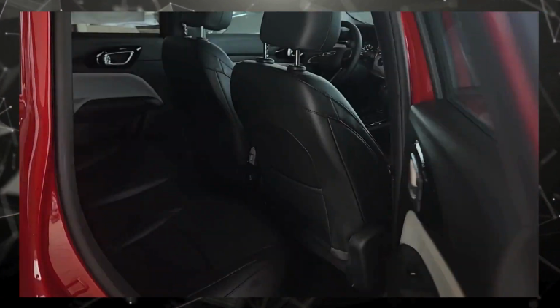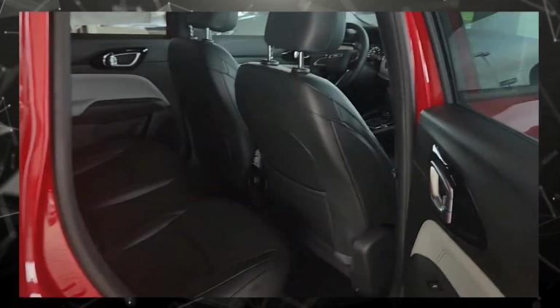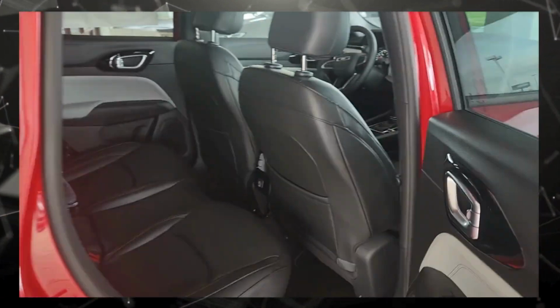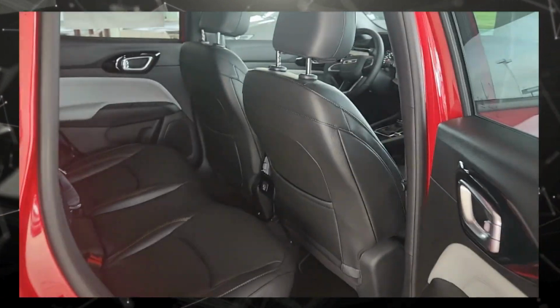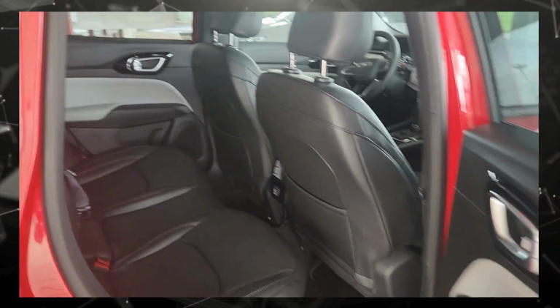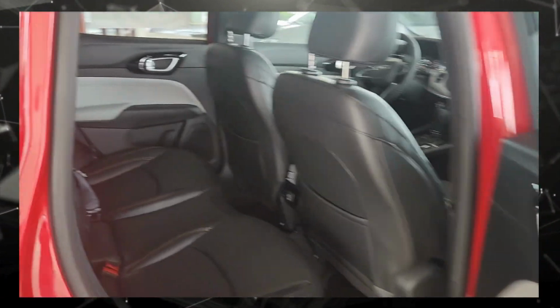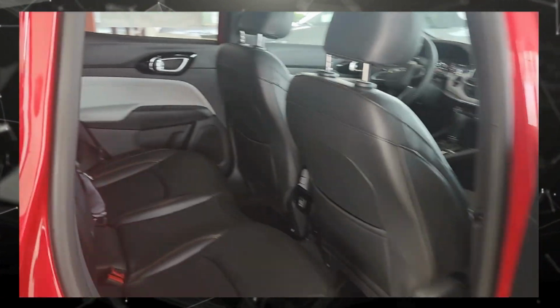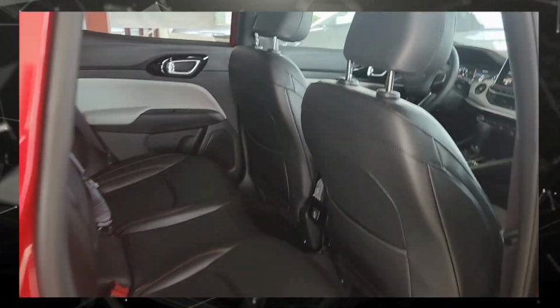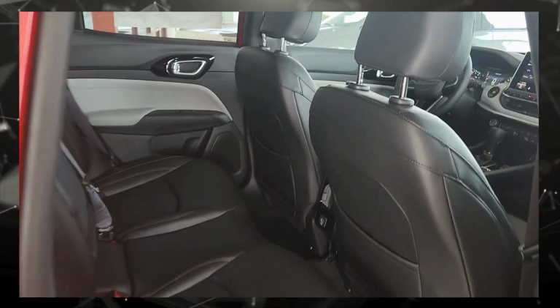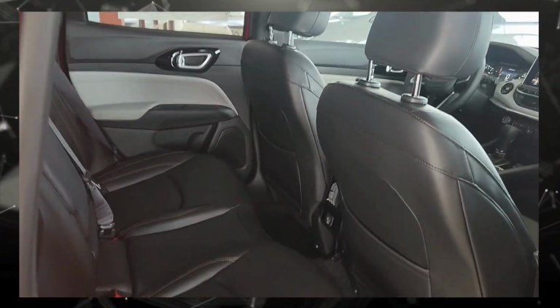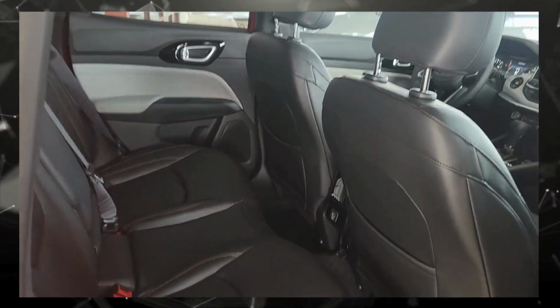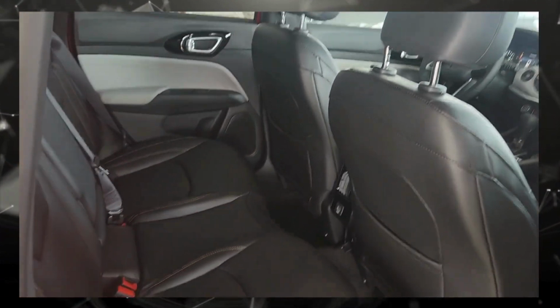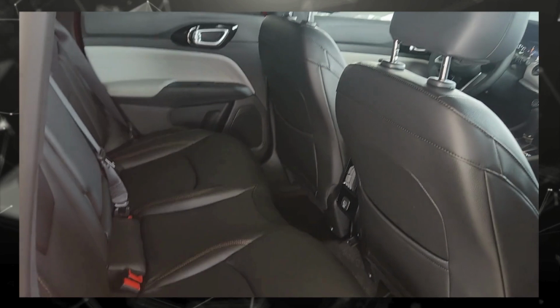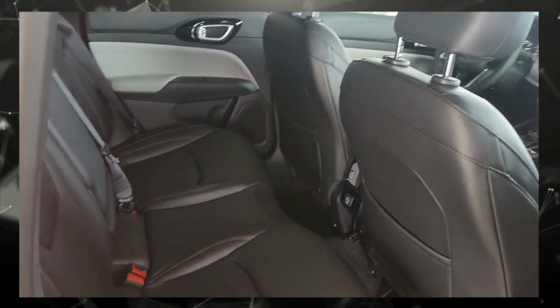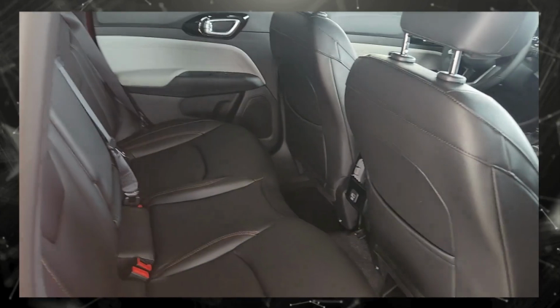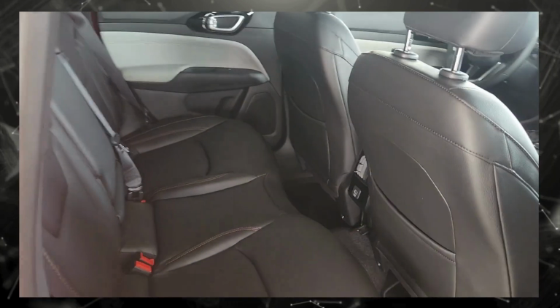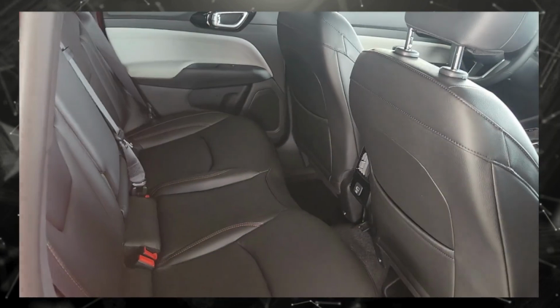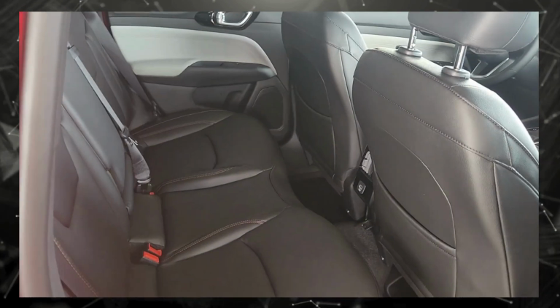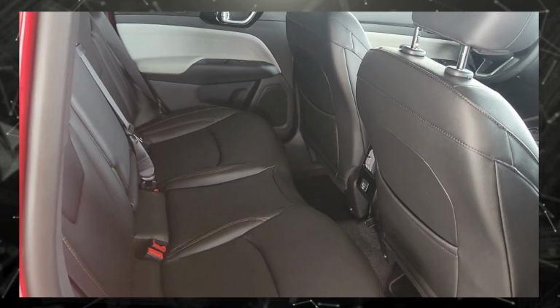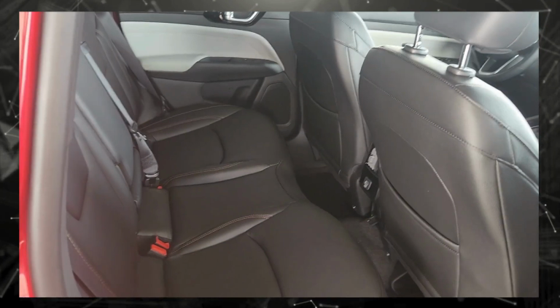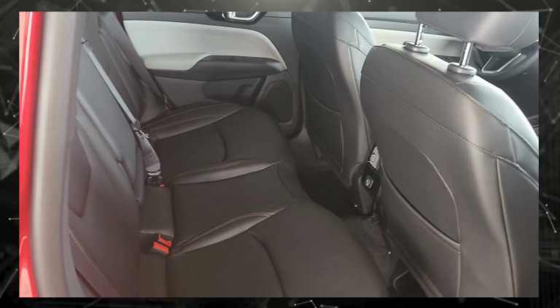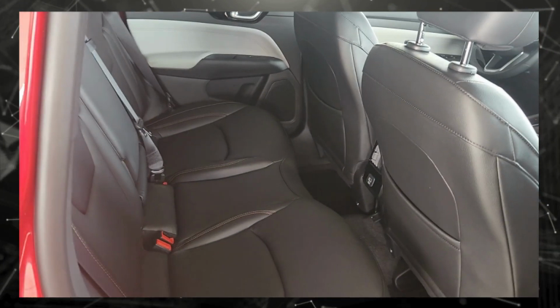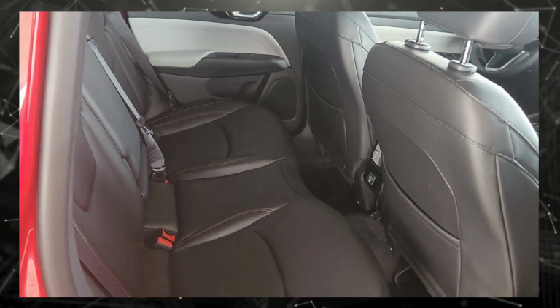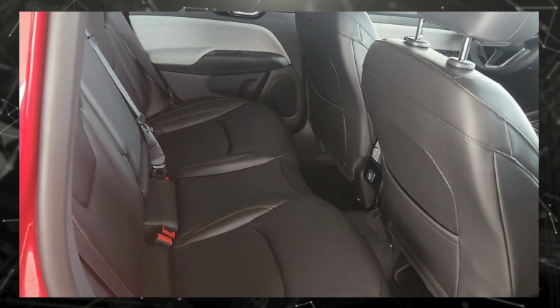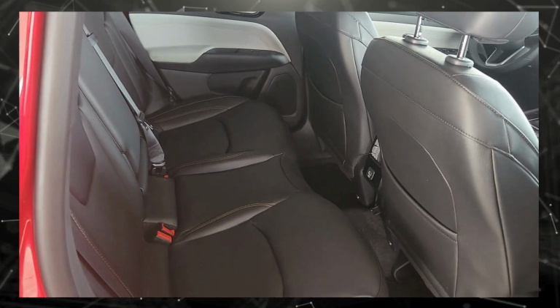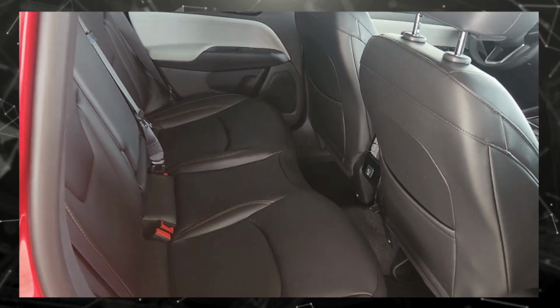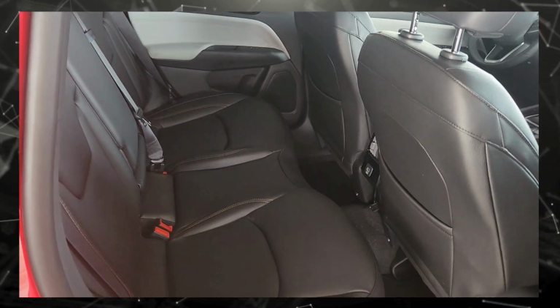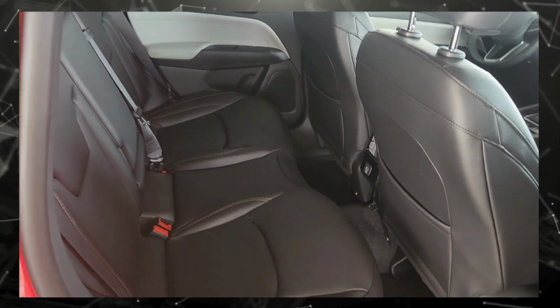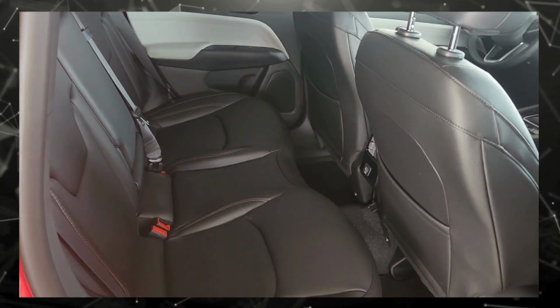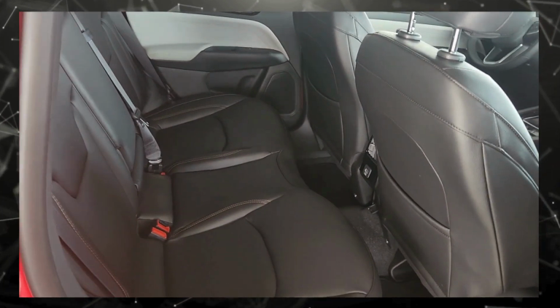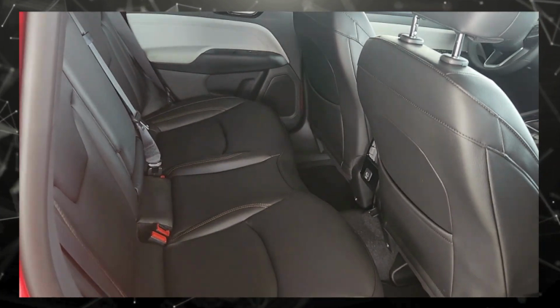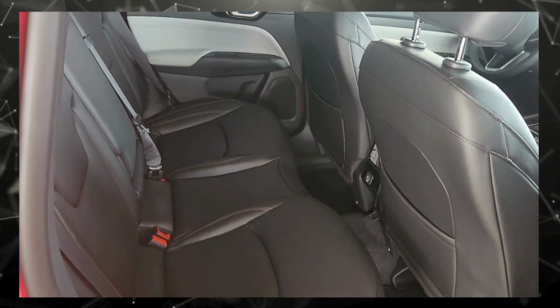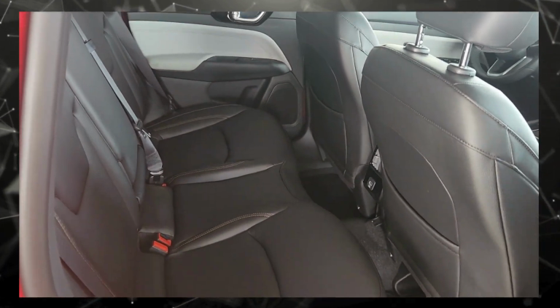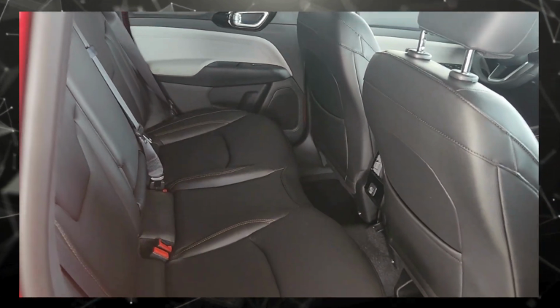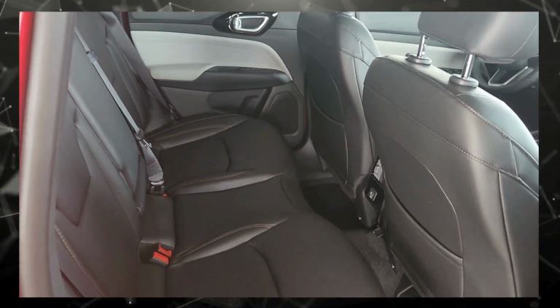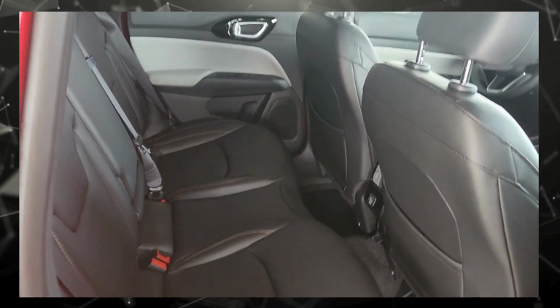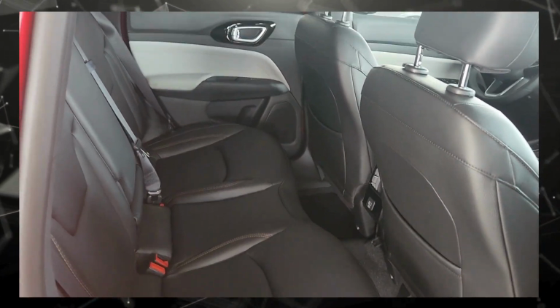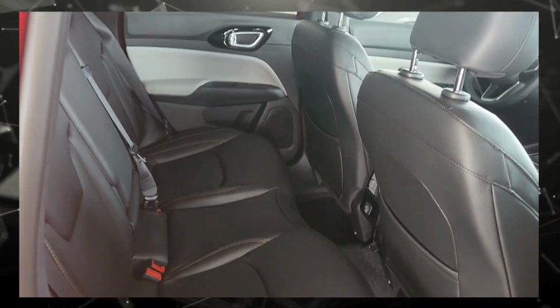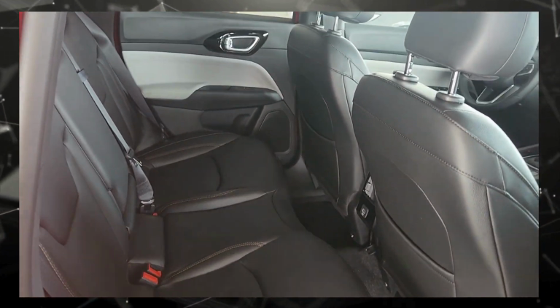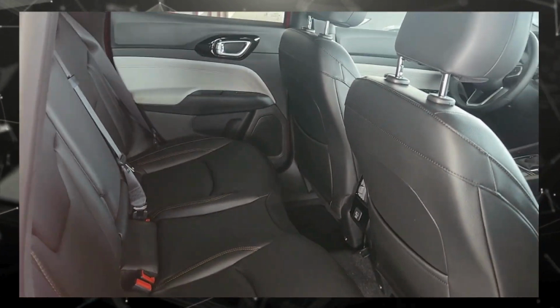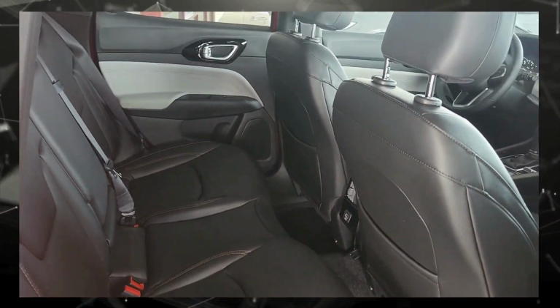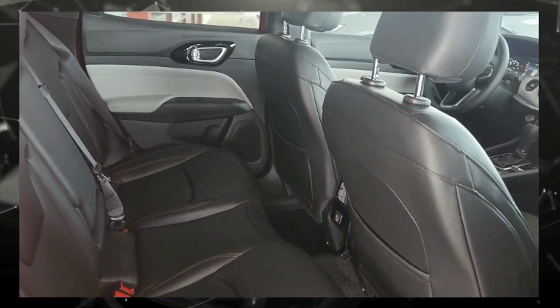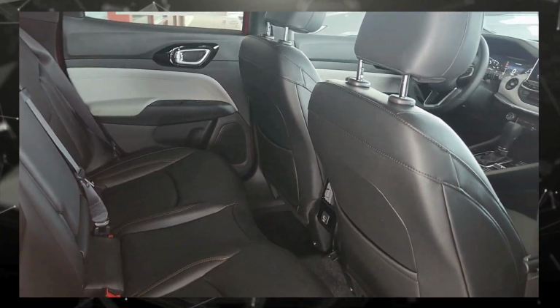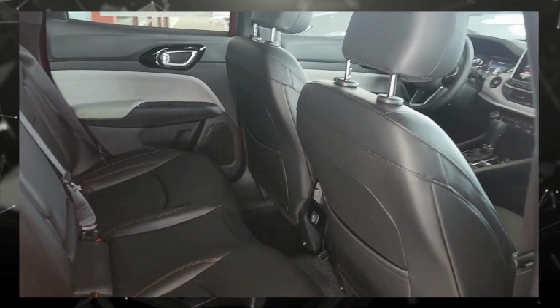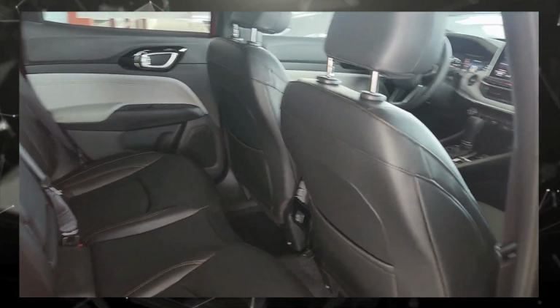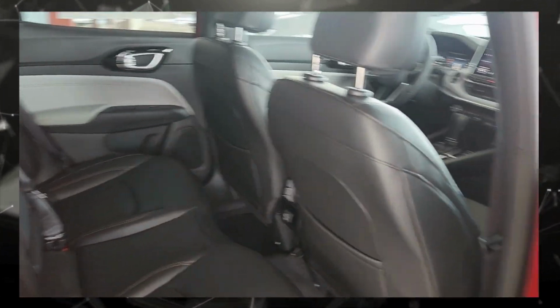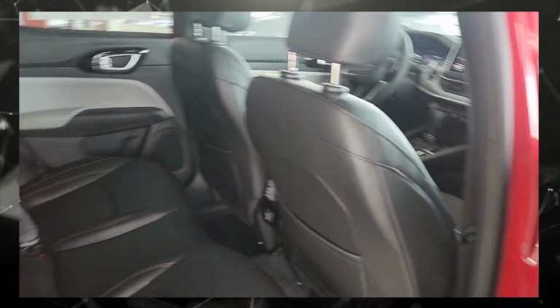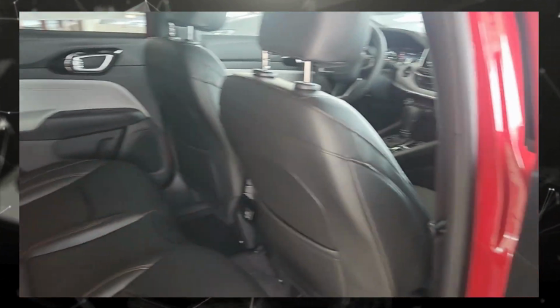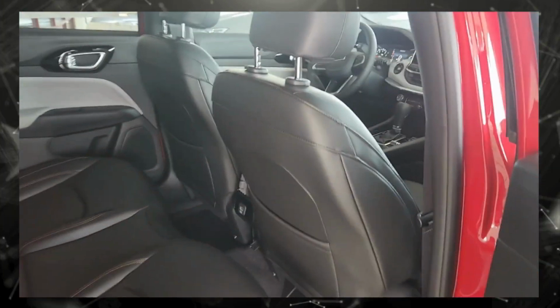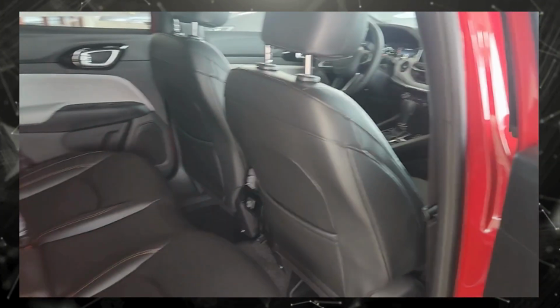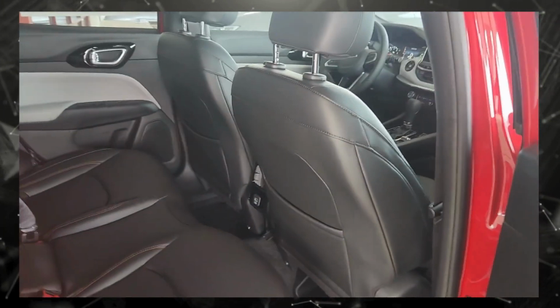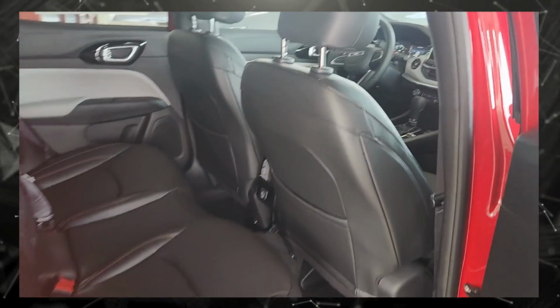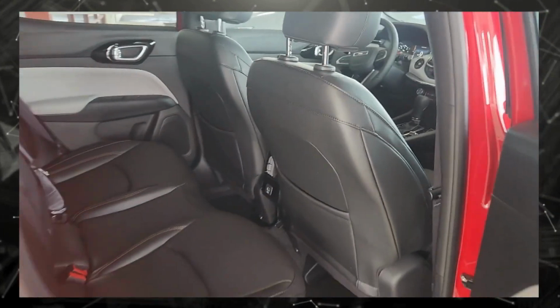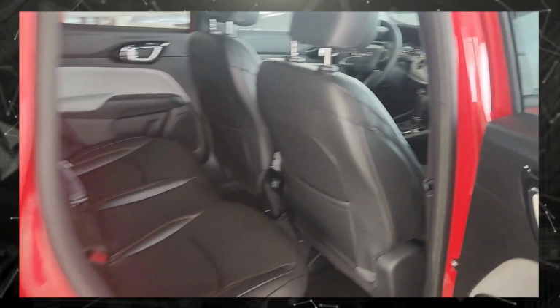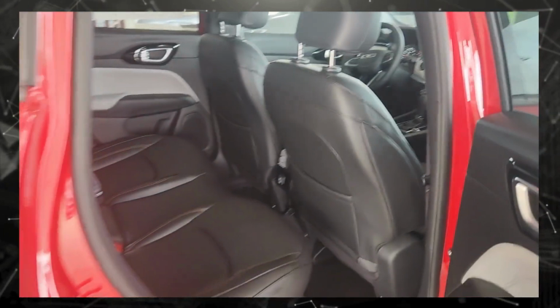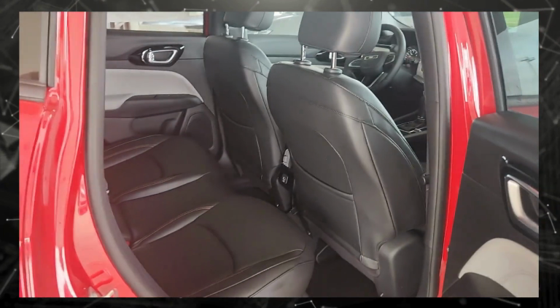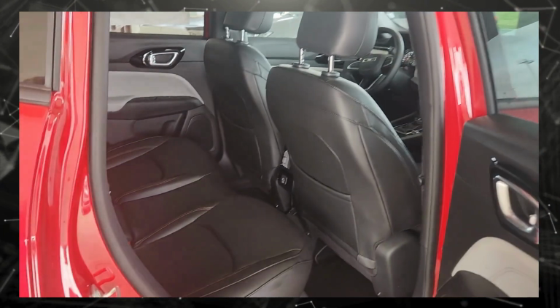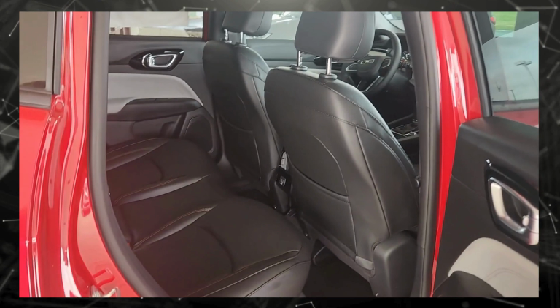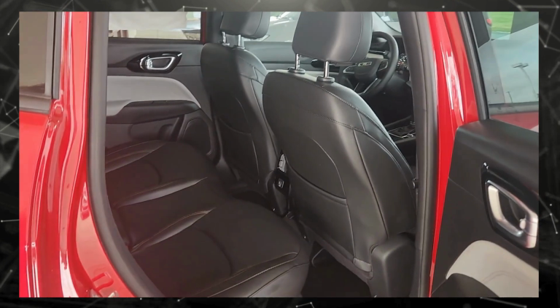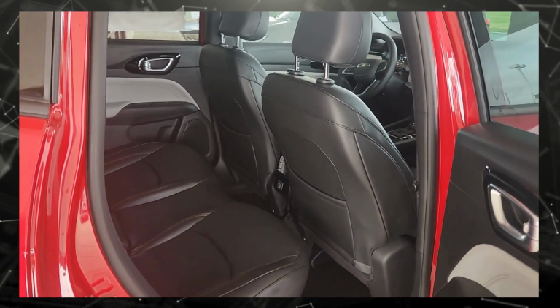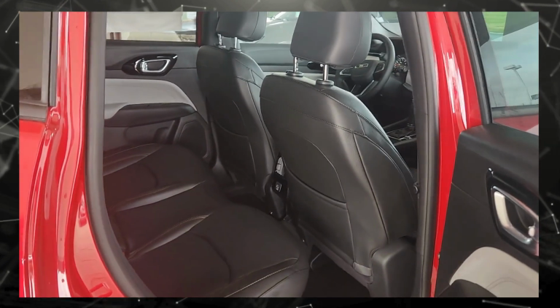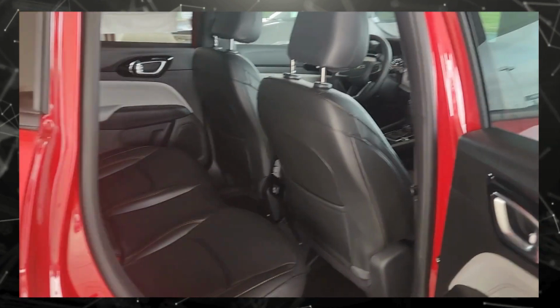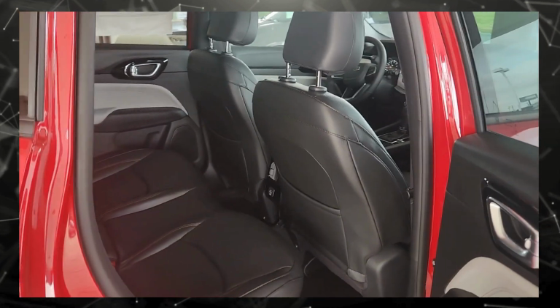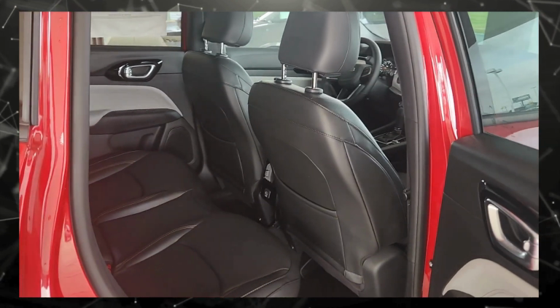This is the back seat. As you can see, it has quite a bit of room and leather seats. It has a USB back there as well.